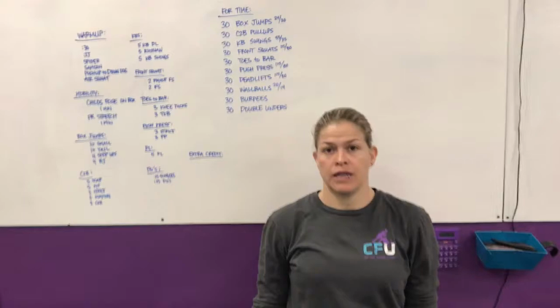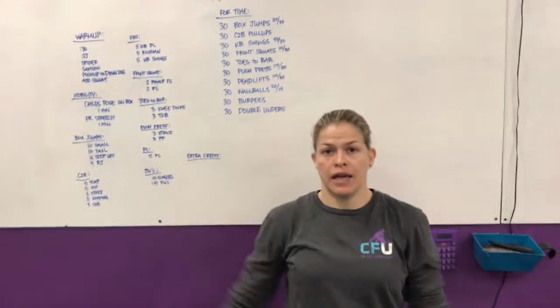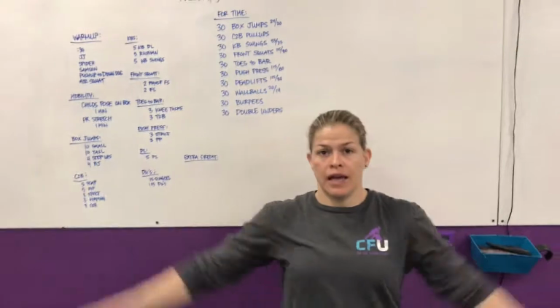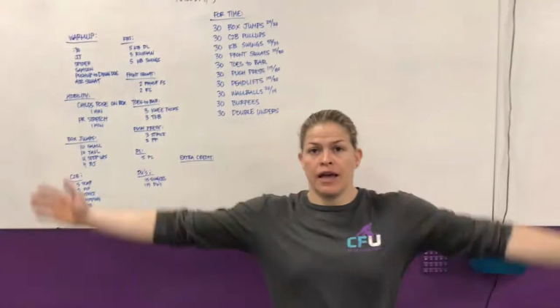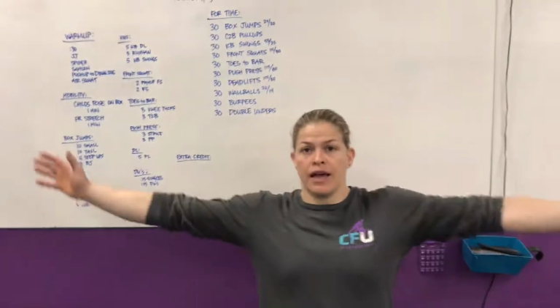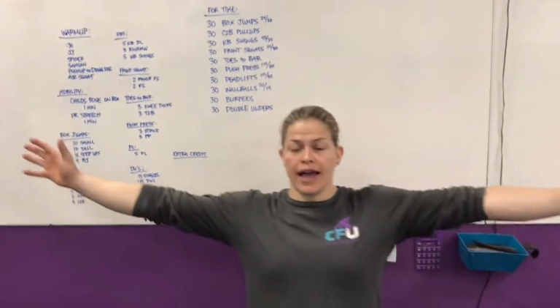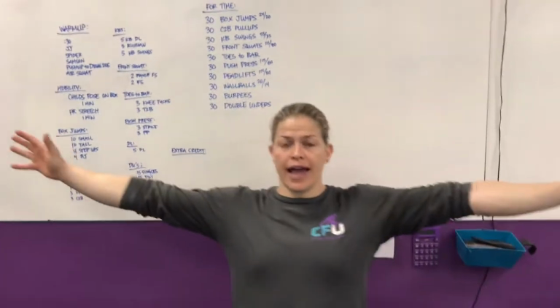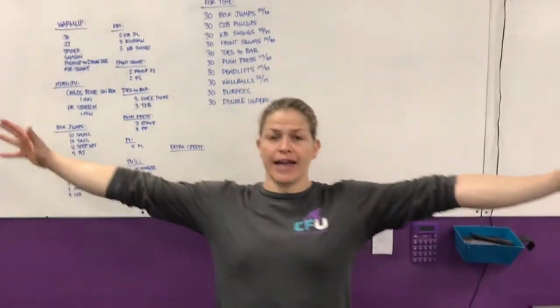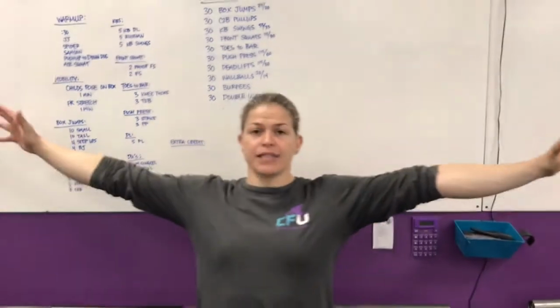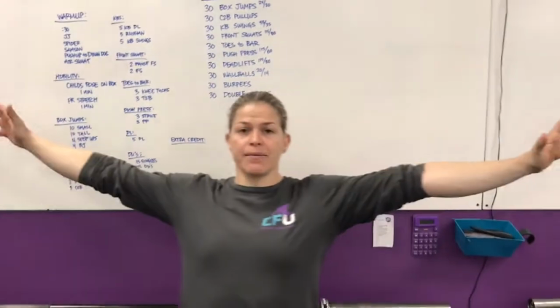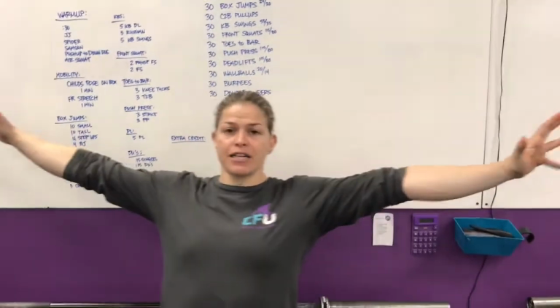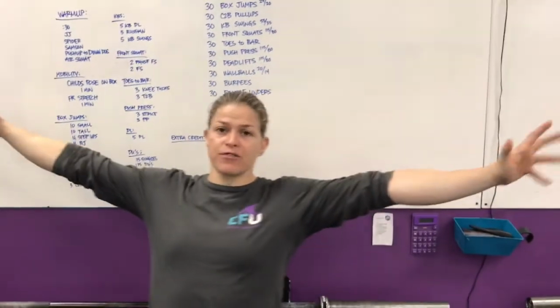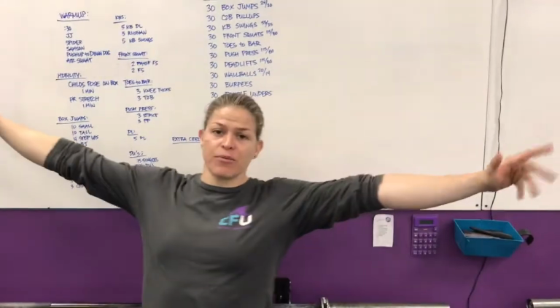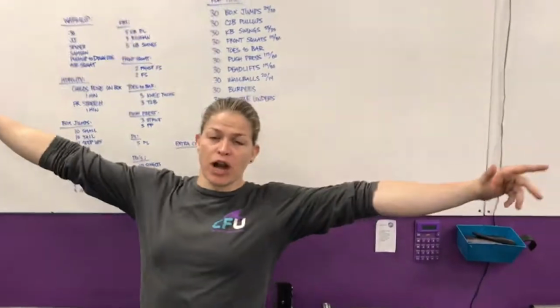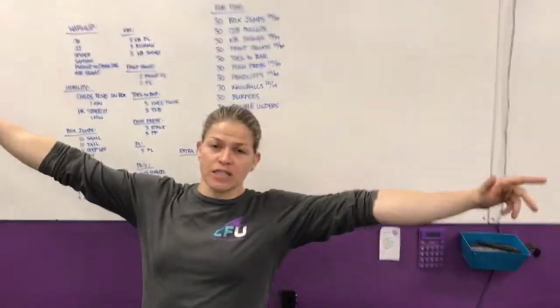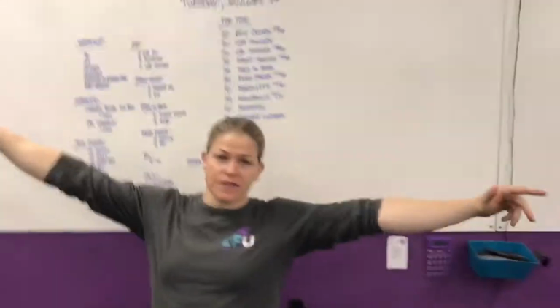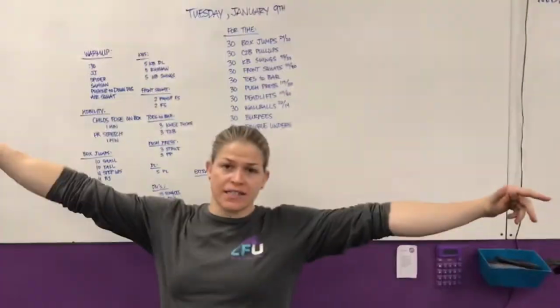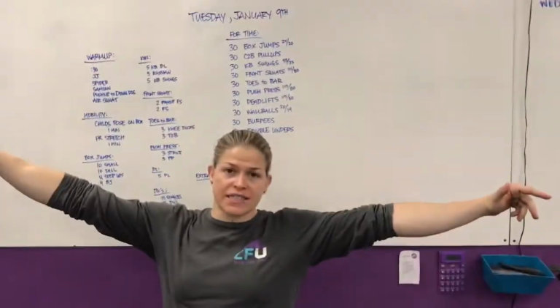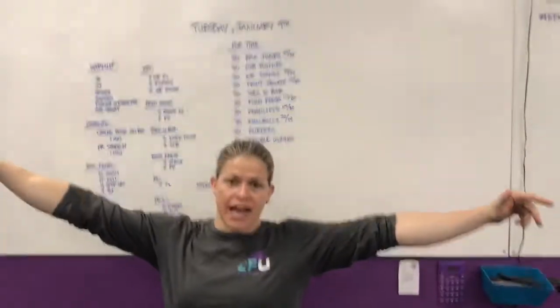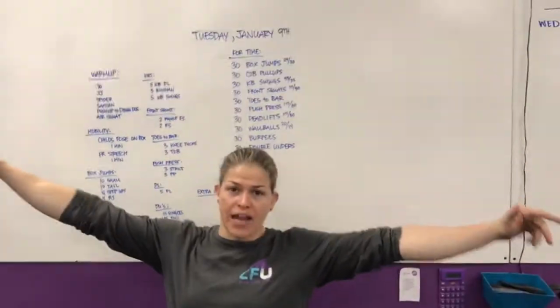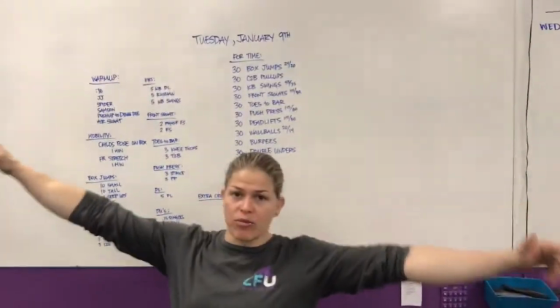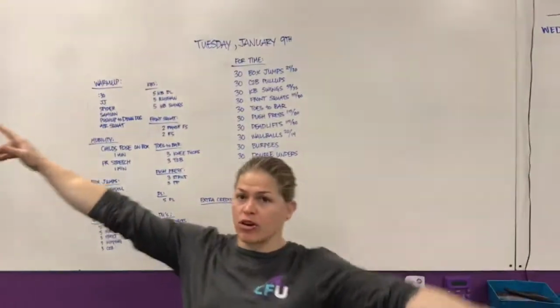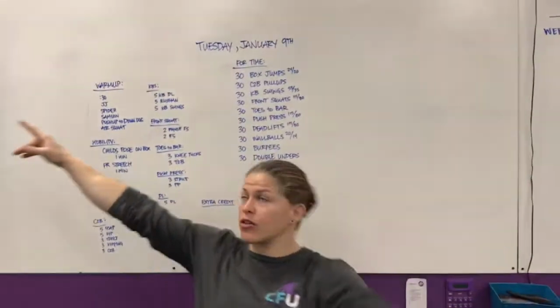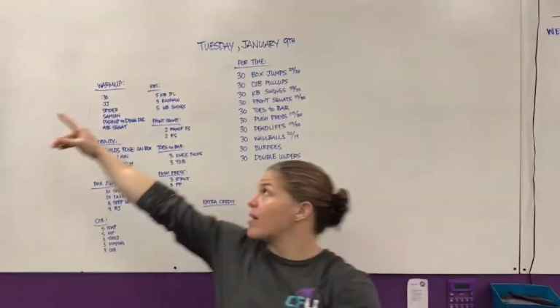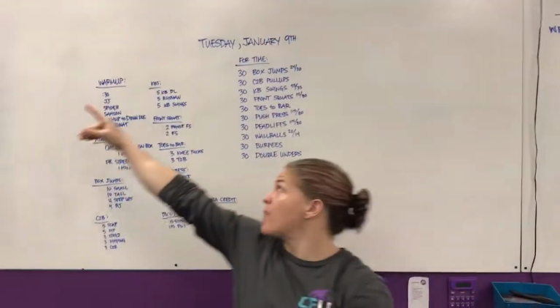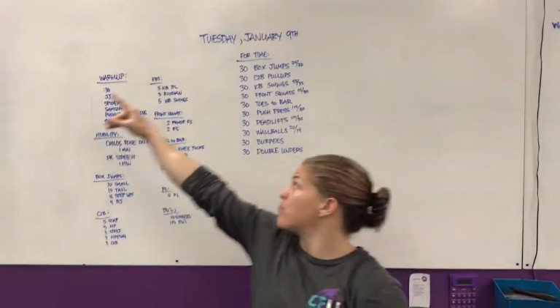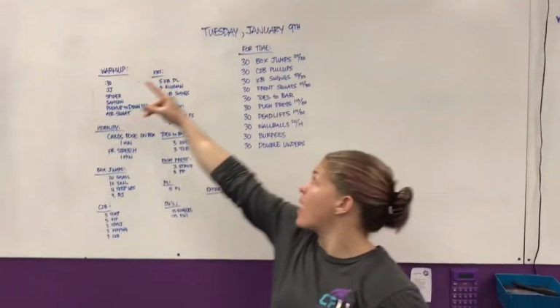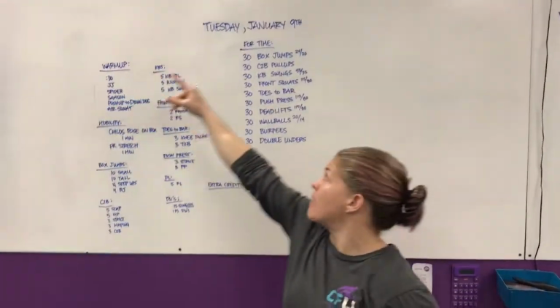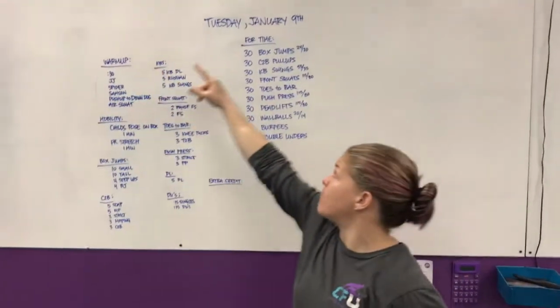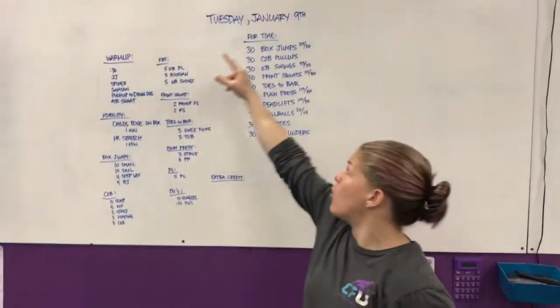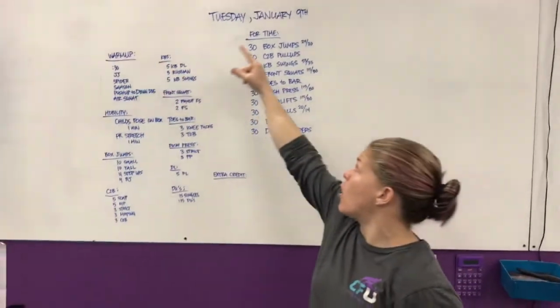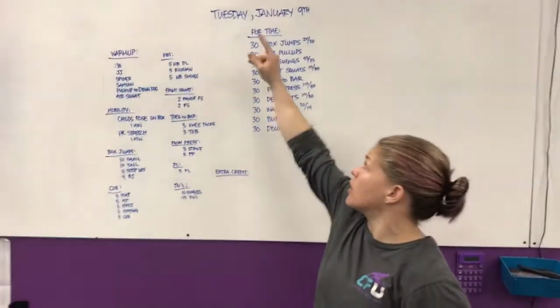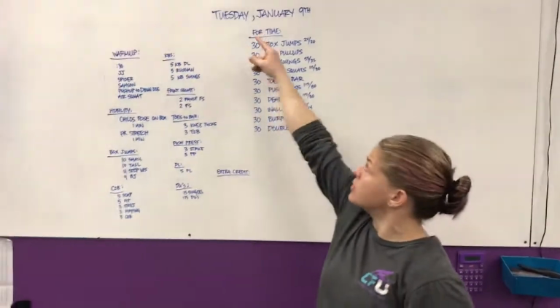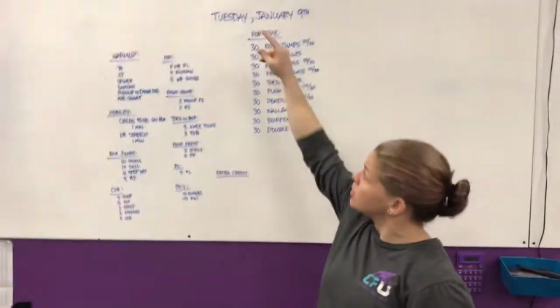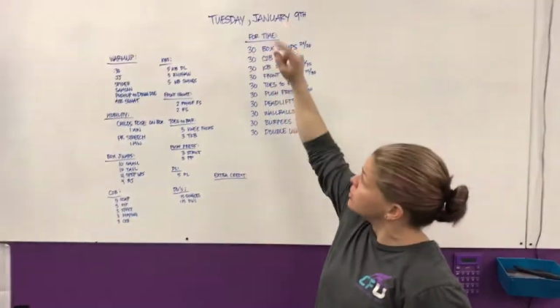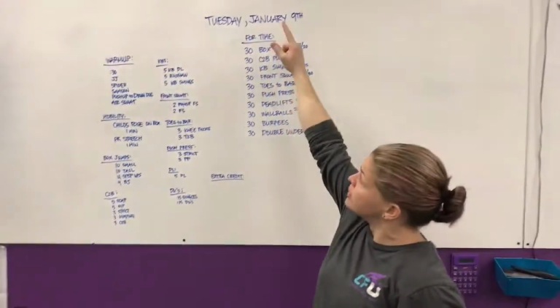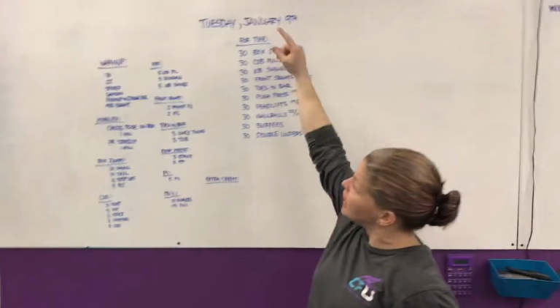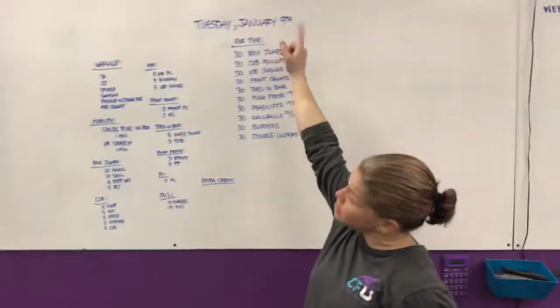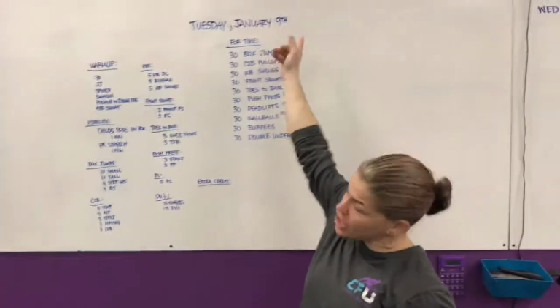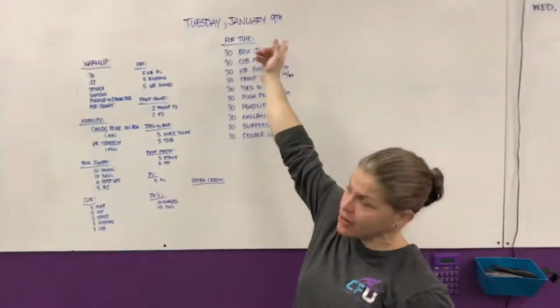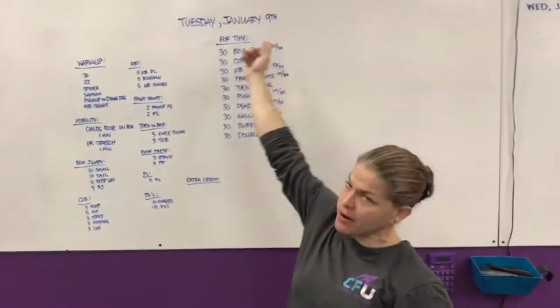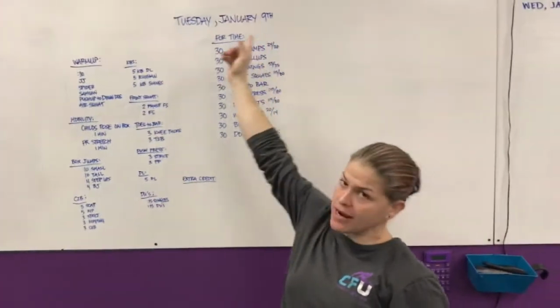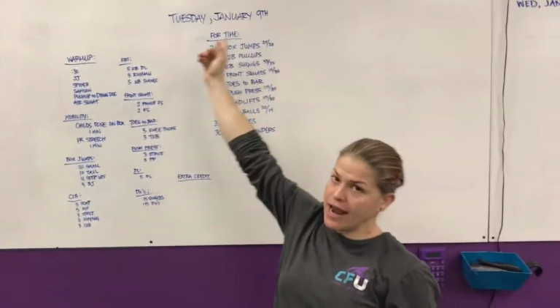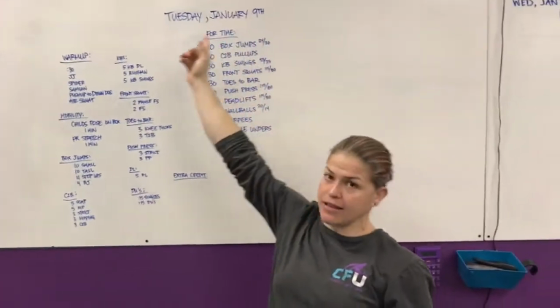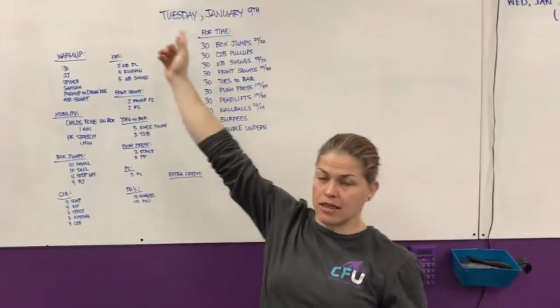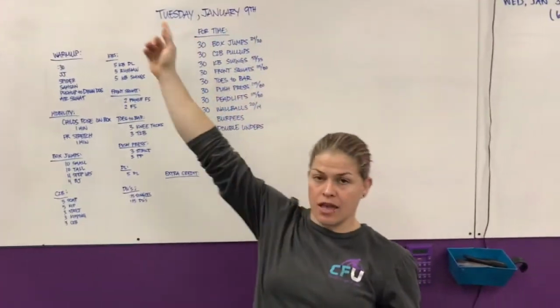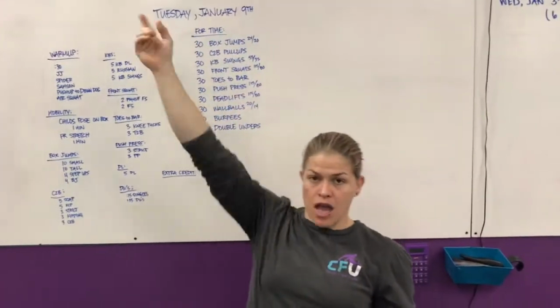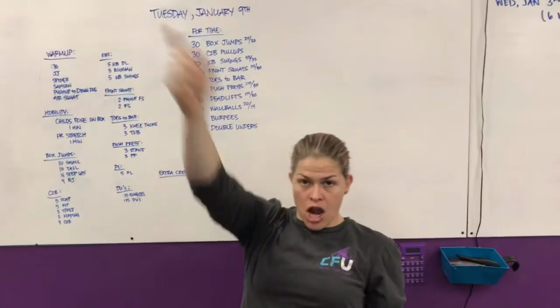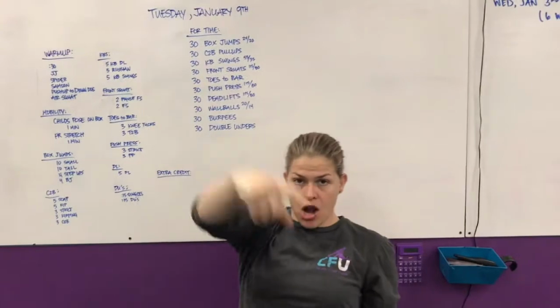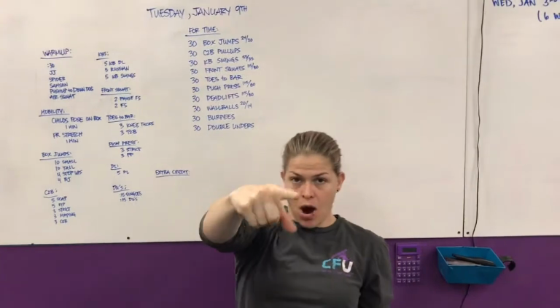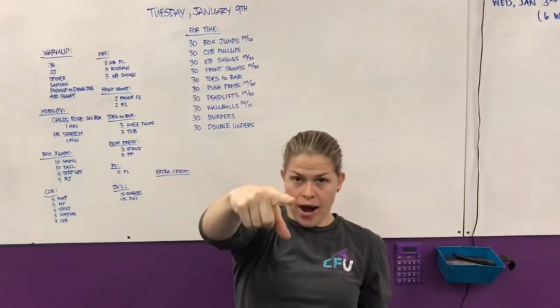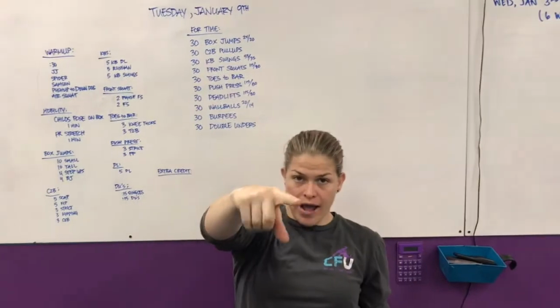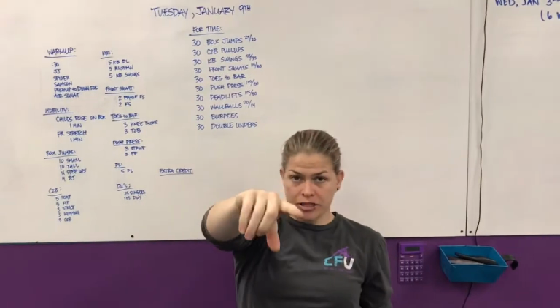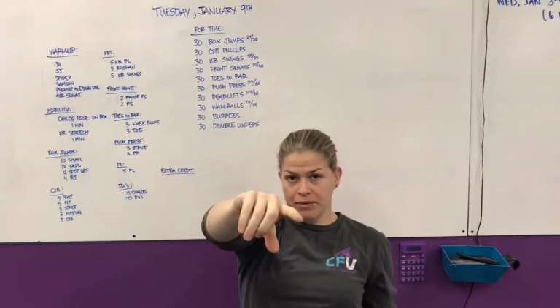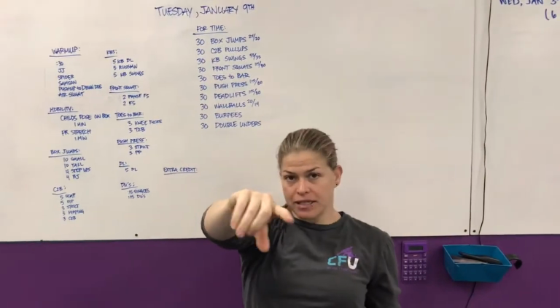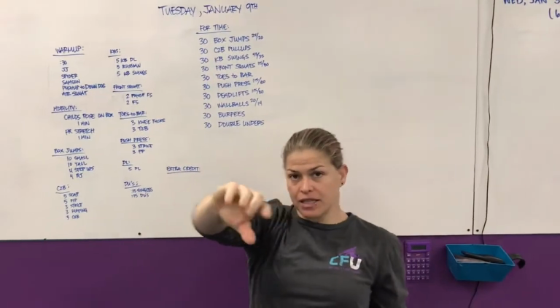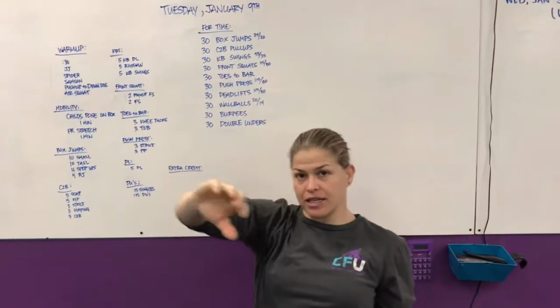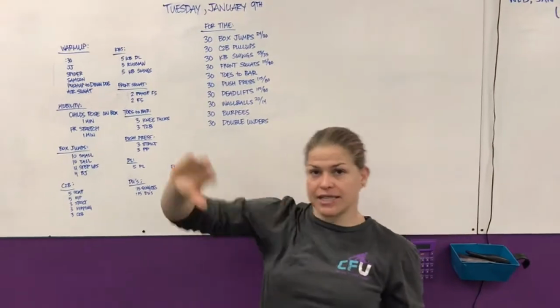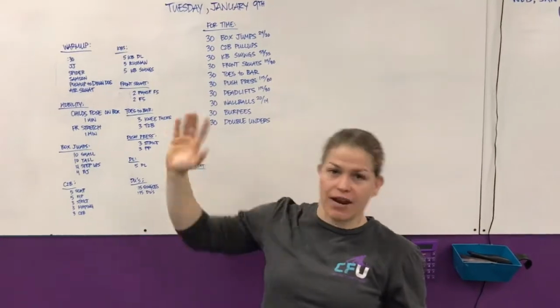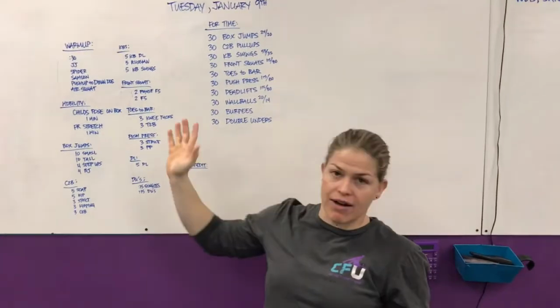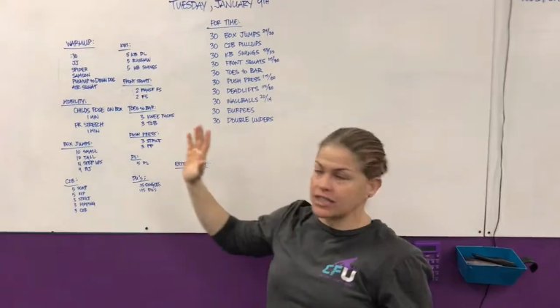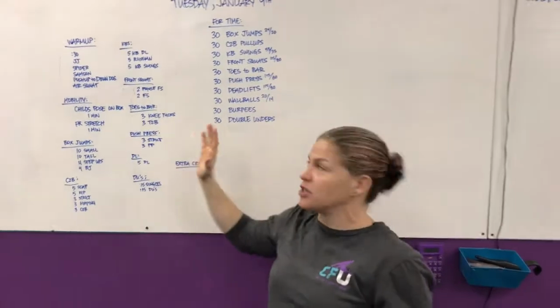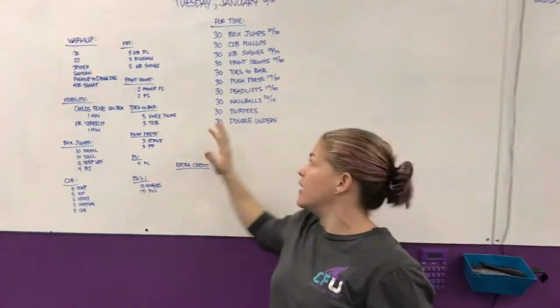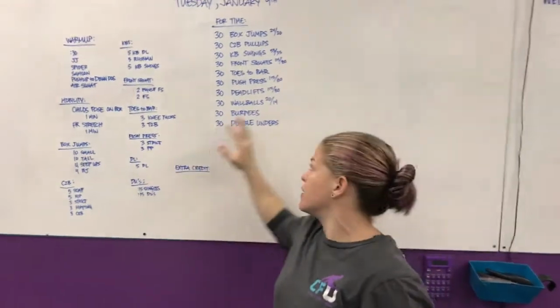Hey guys, coming up to you from CrossFit Unscathed. We're doing the rep prep for Tuesday, January 9th. No announcements, so let's get right to it.